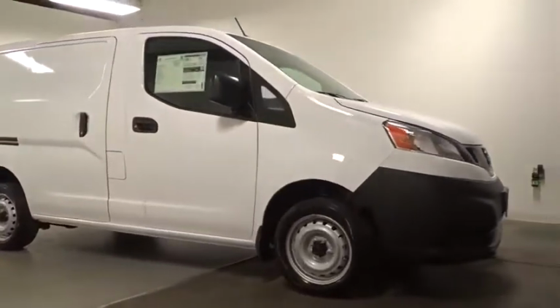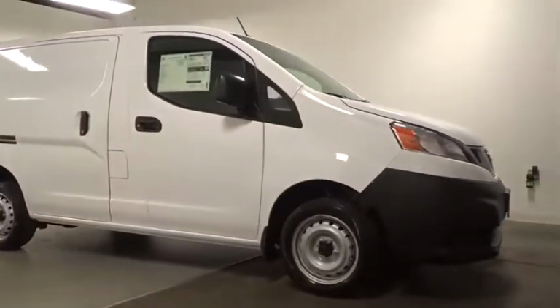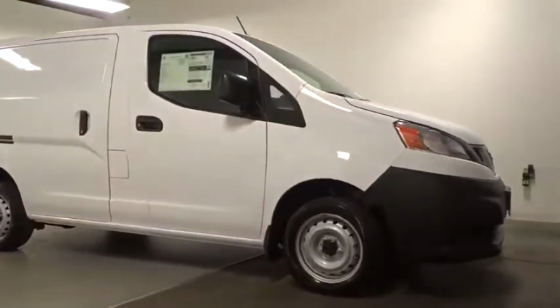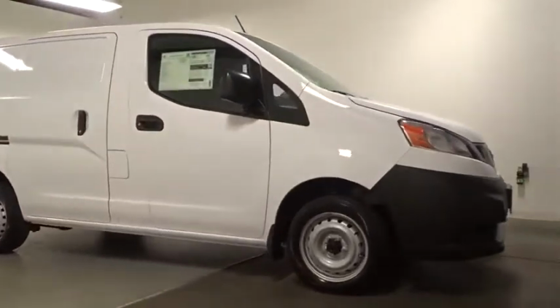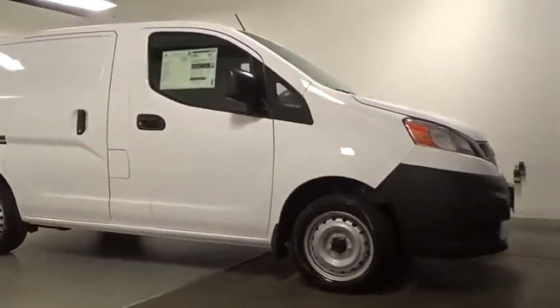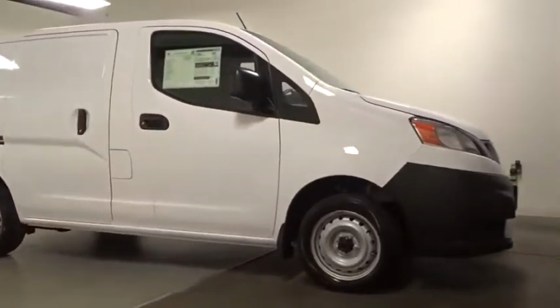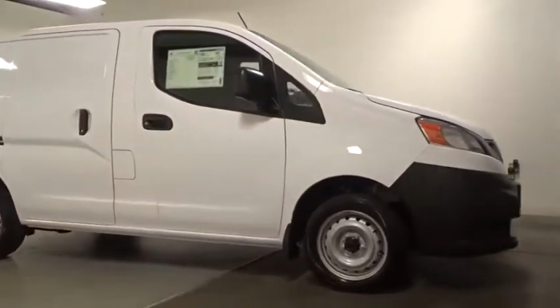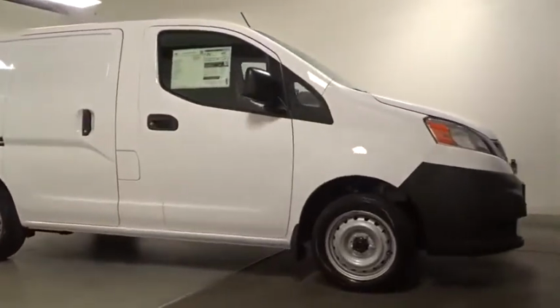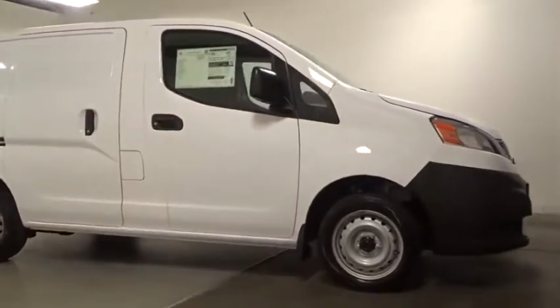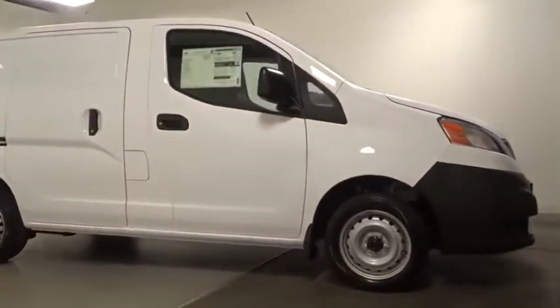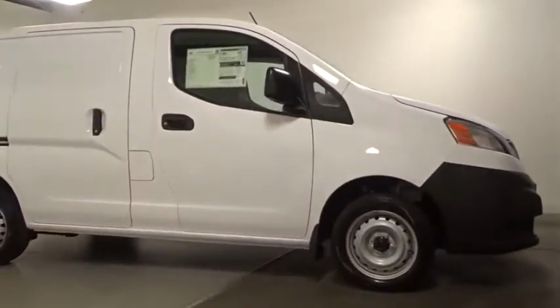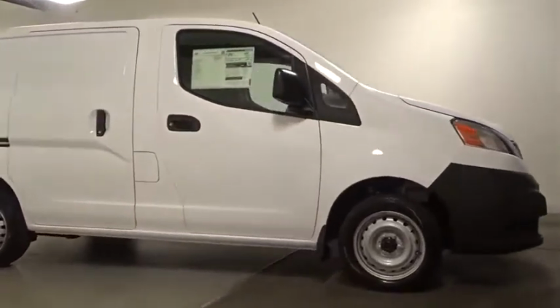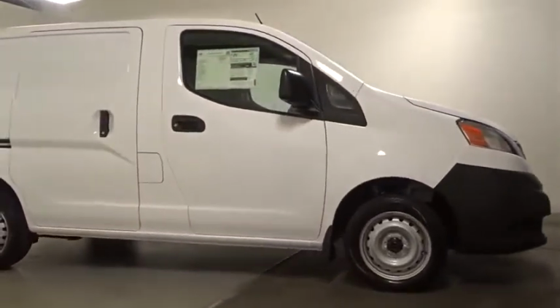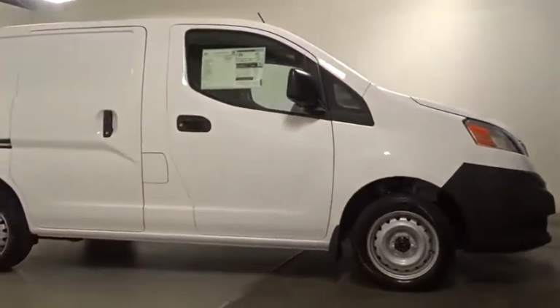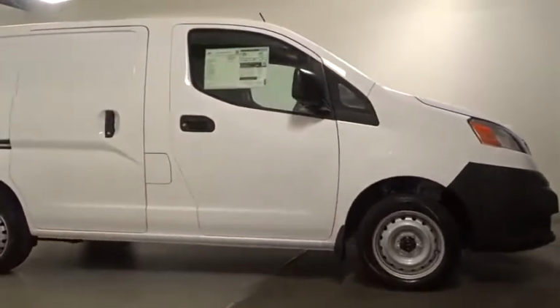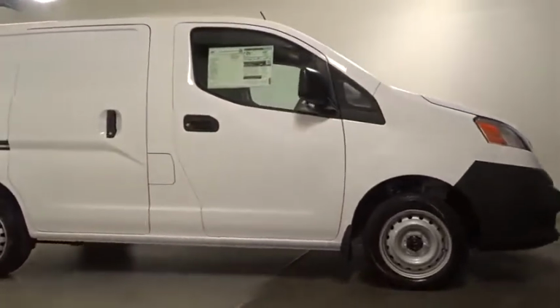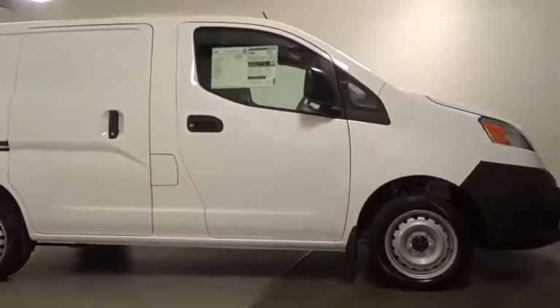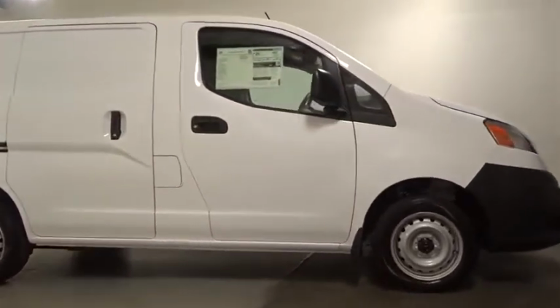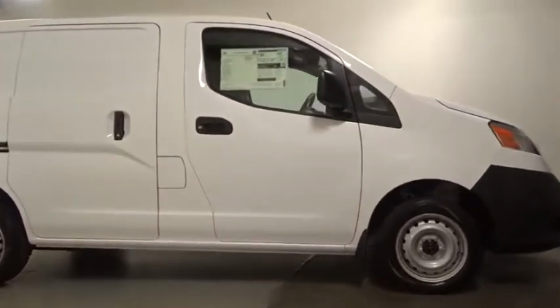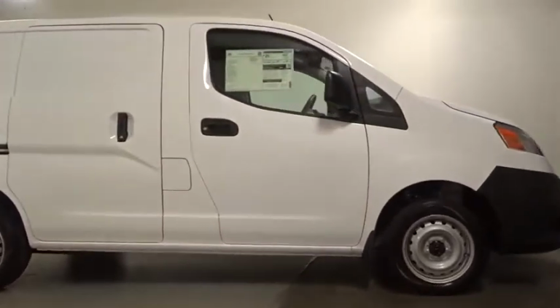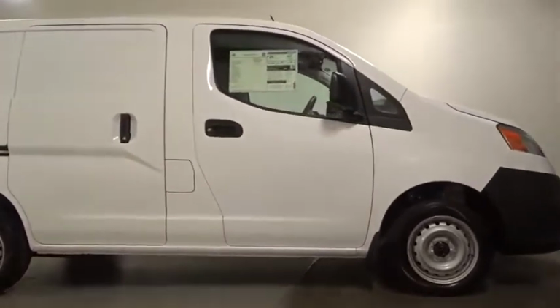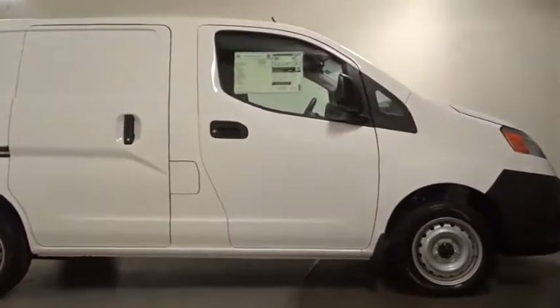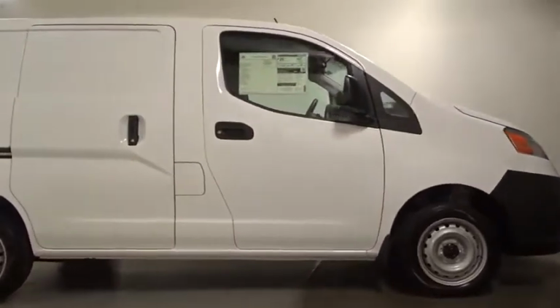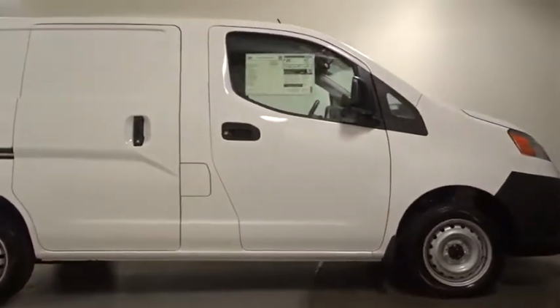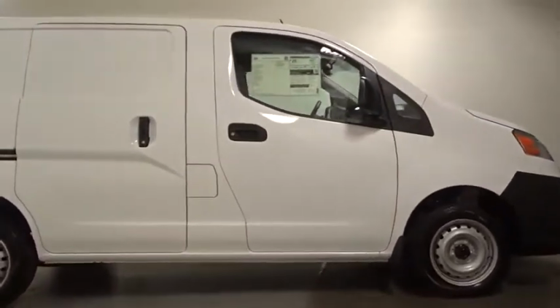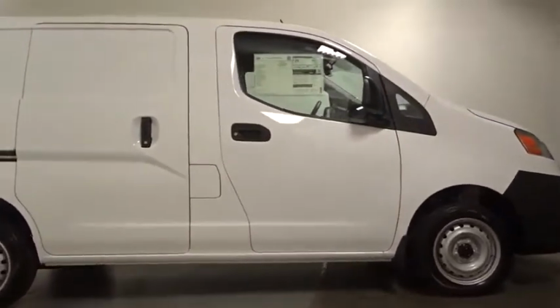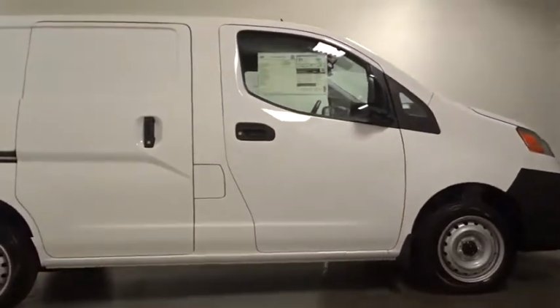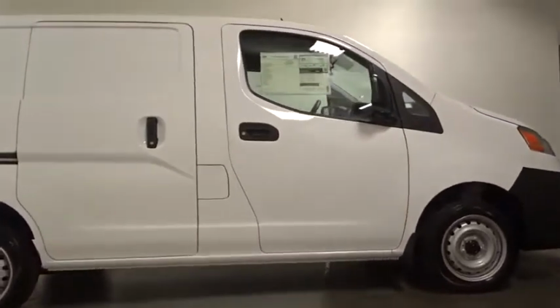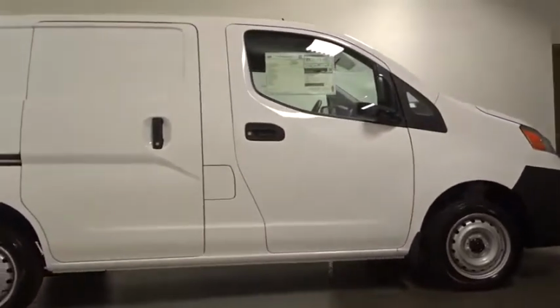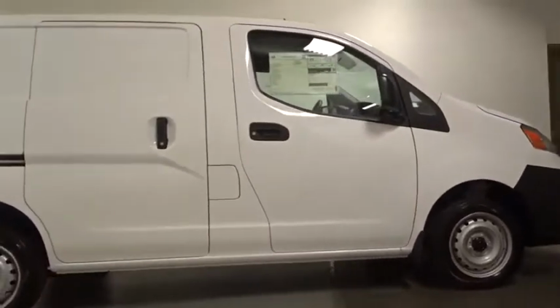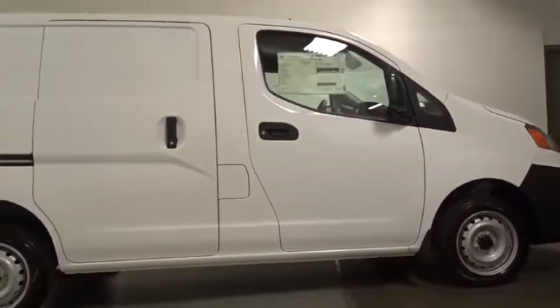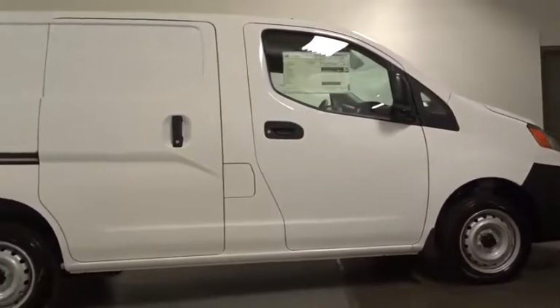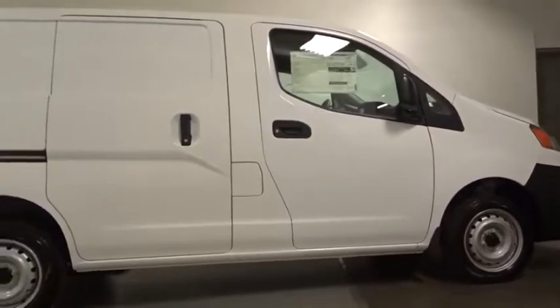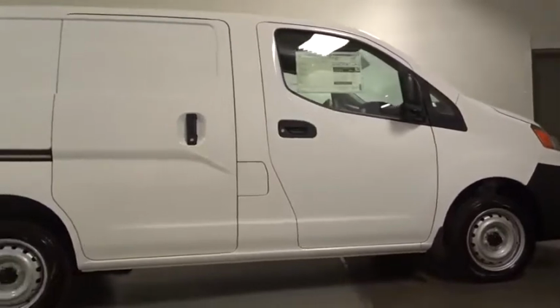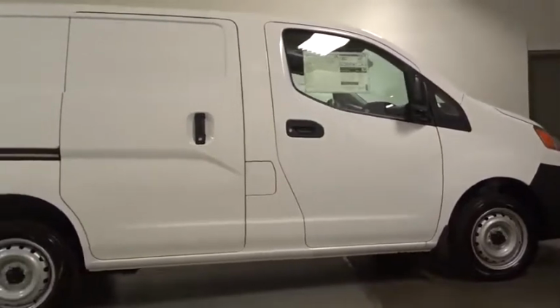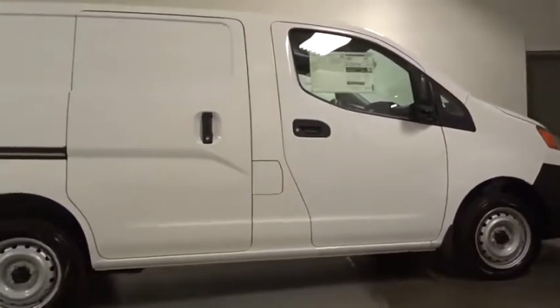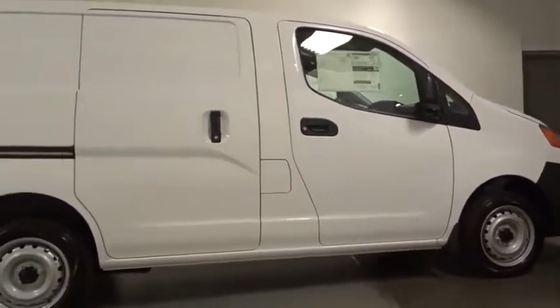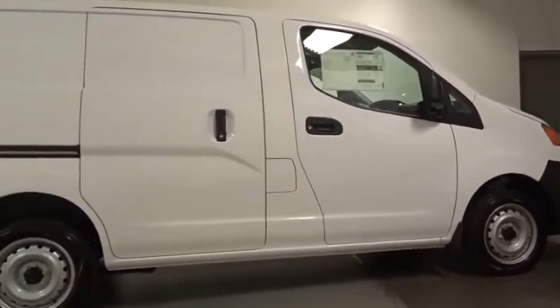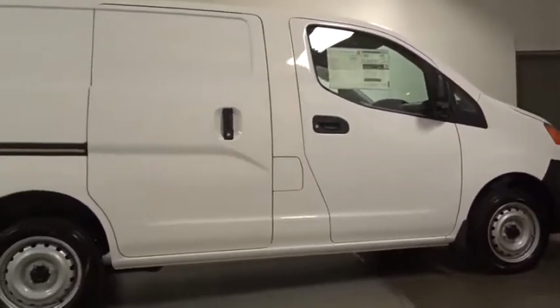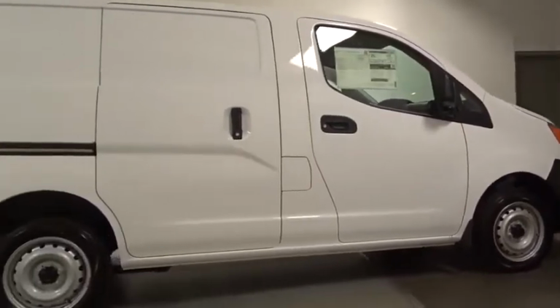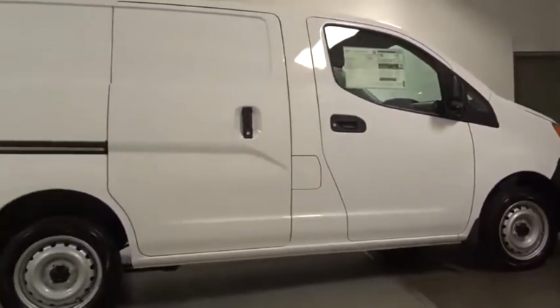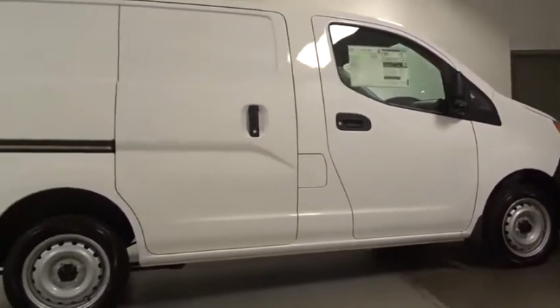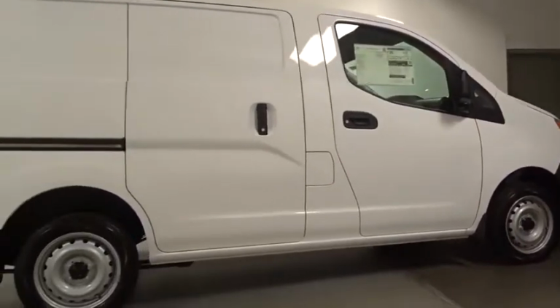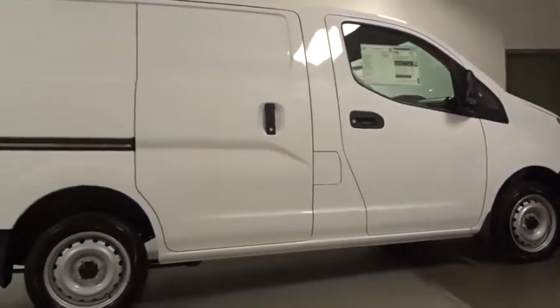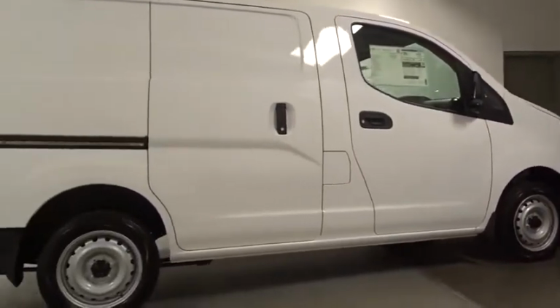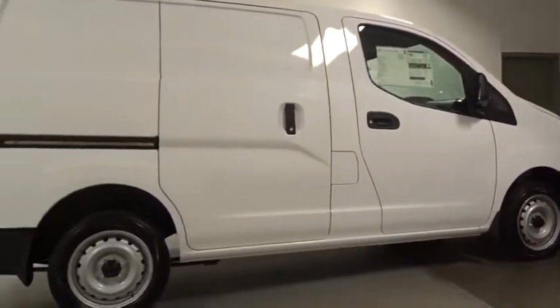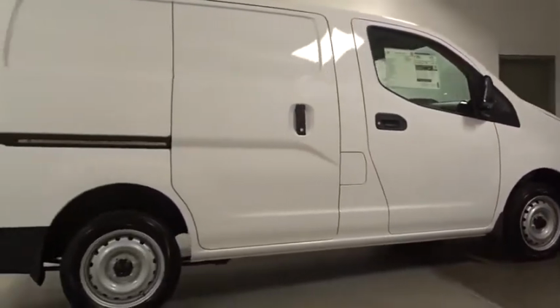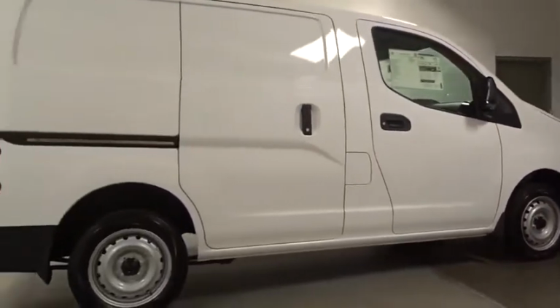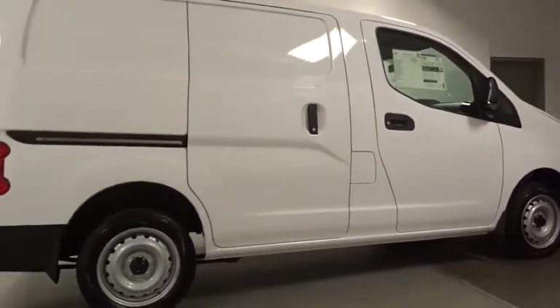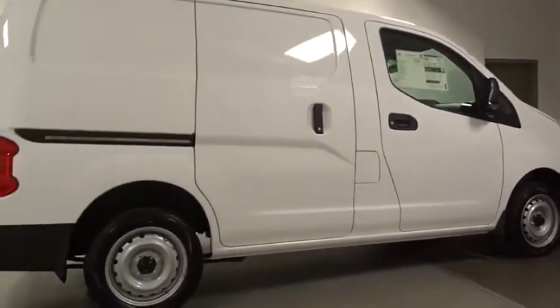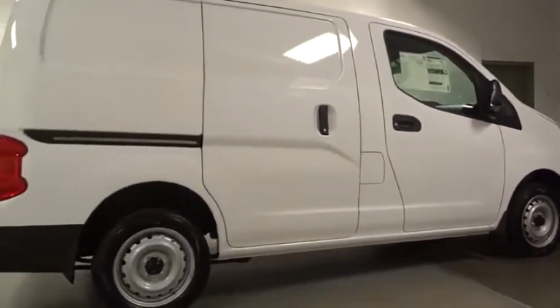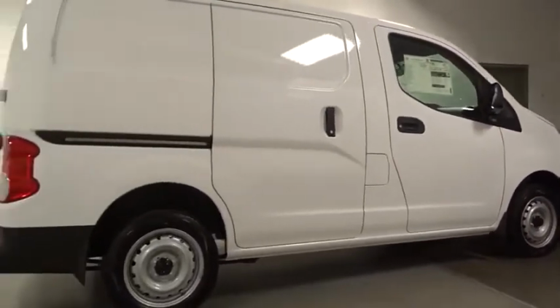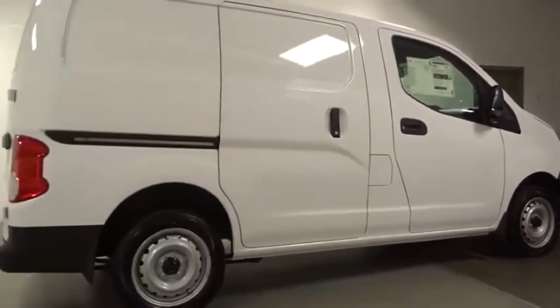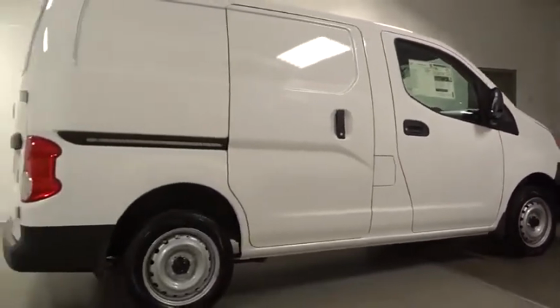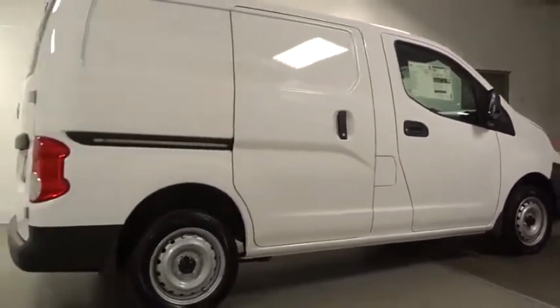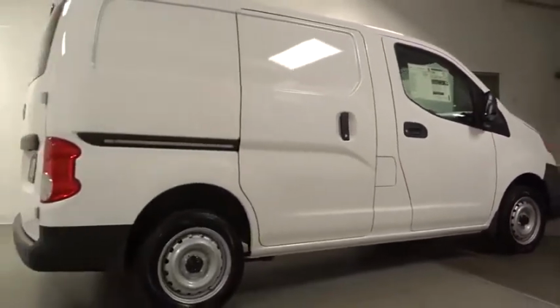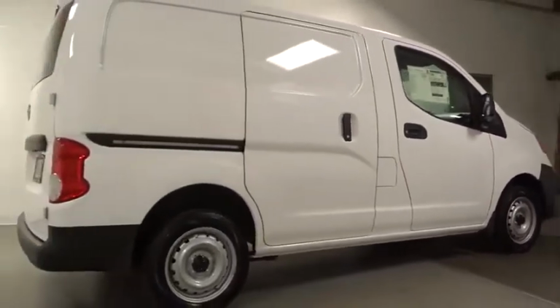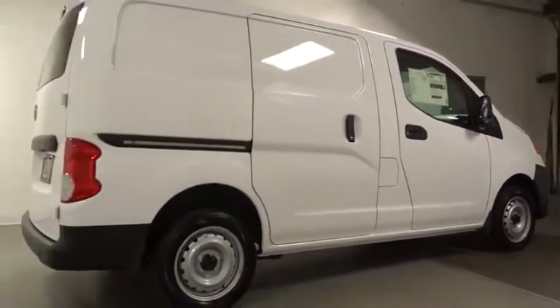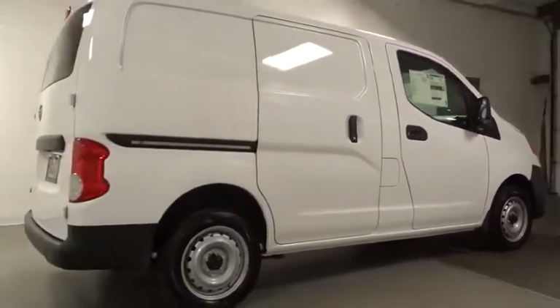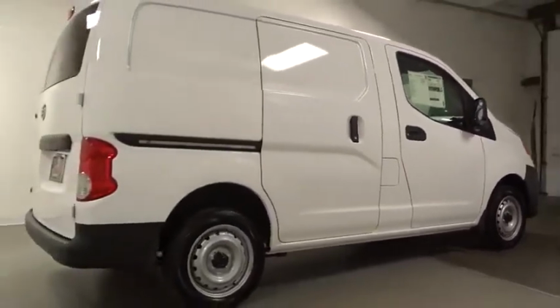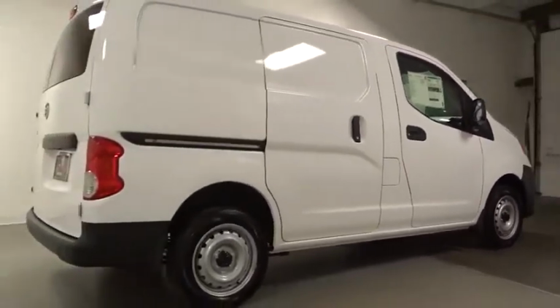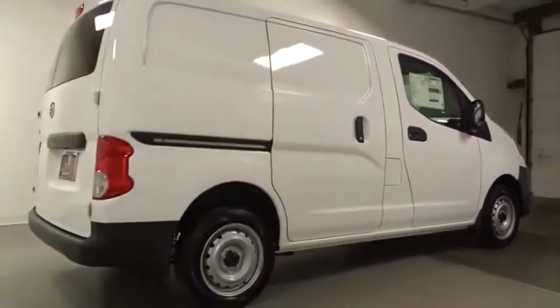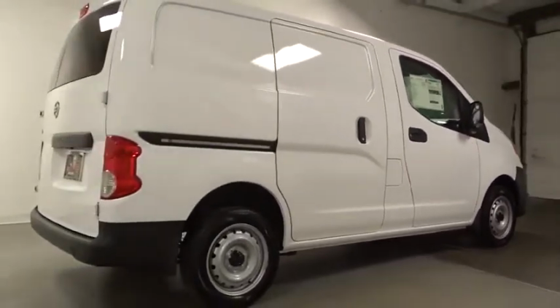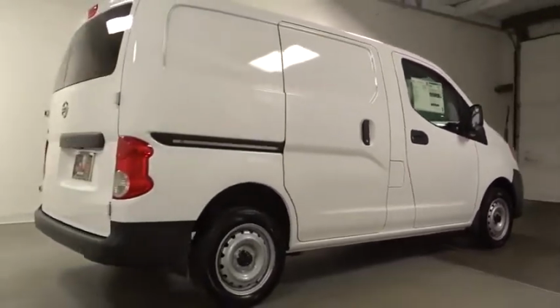You need it to be your mobile office, your workshop, and your billboard on wheels. The Nissan NV is for you.